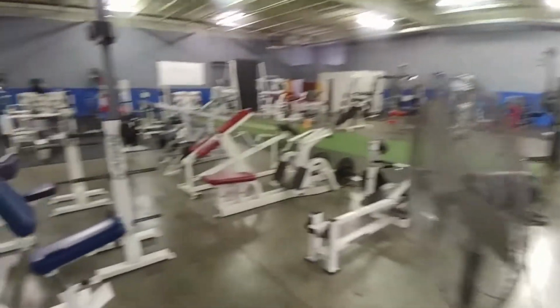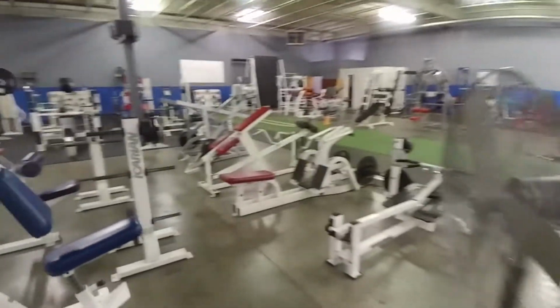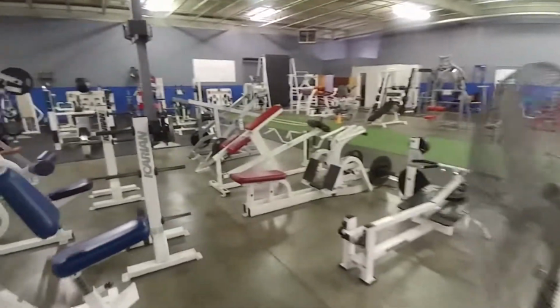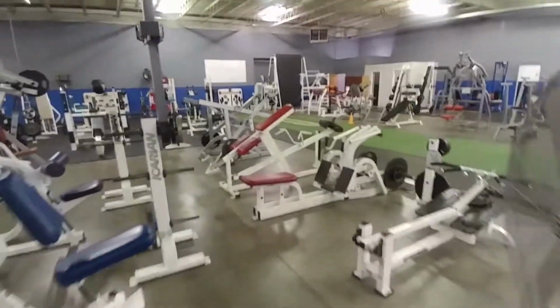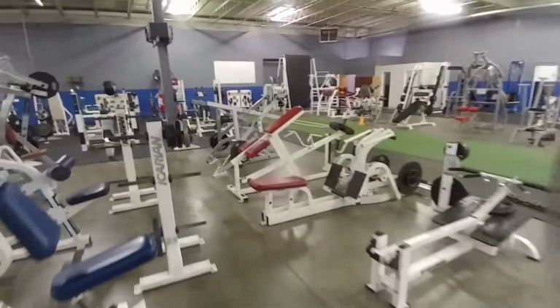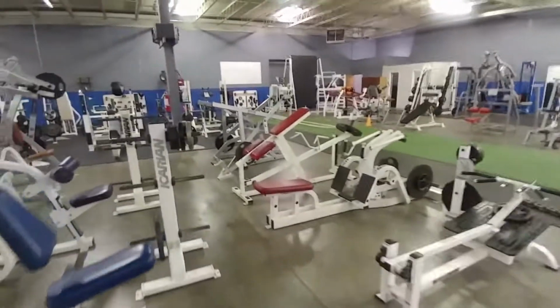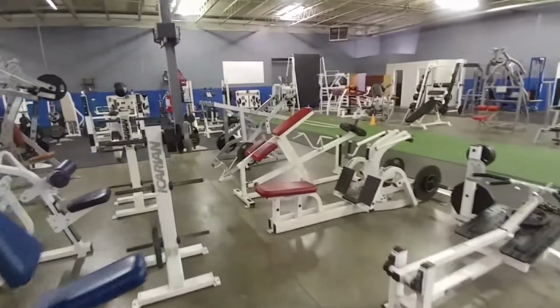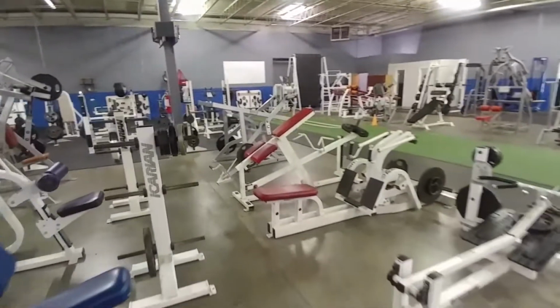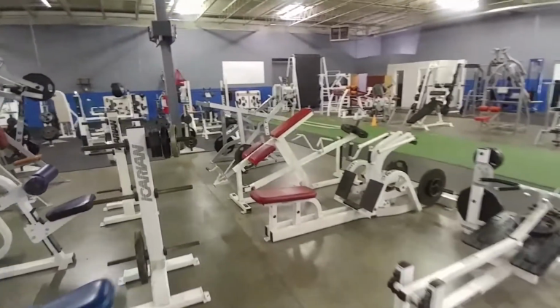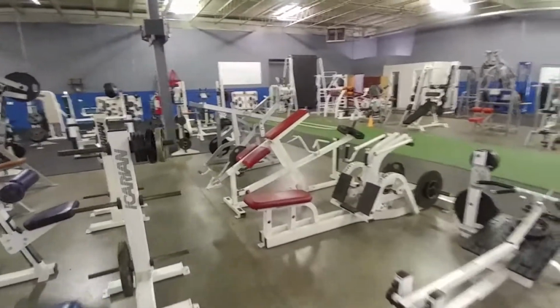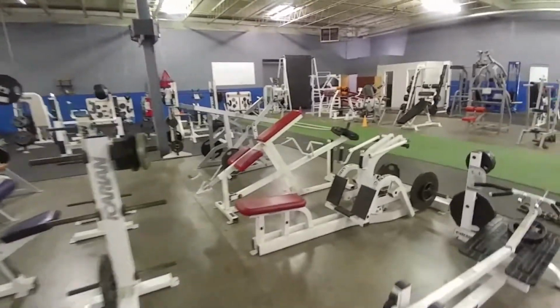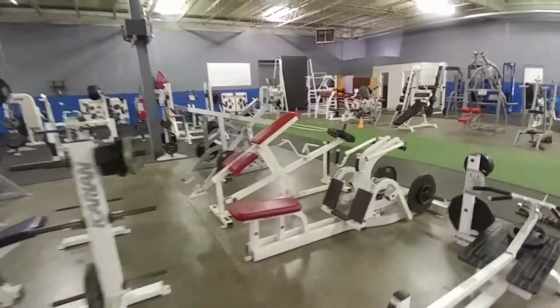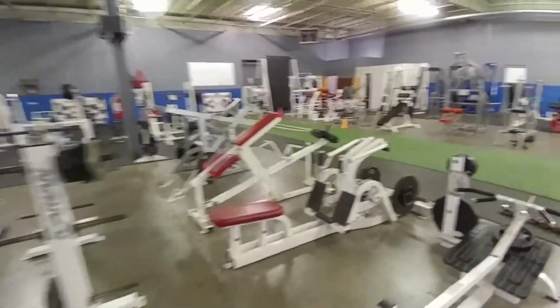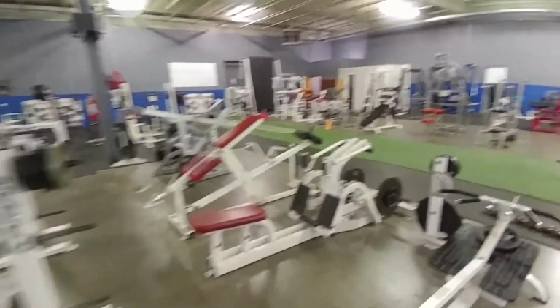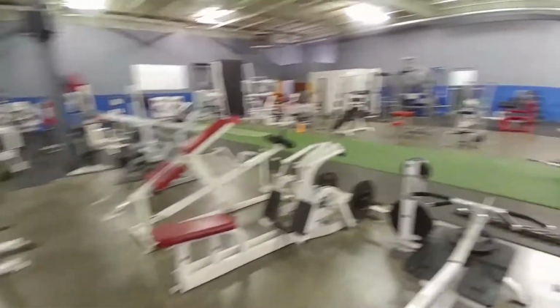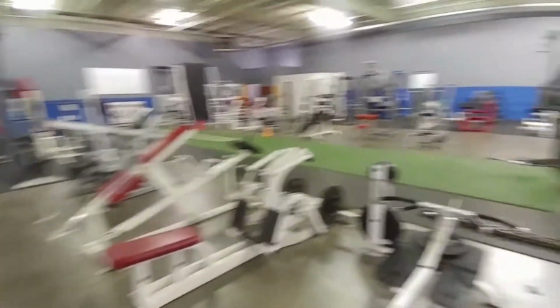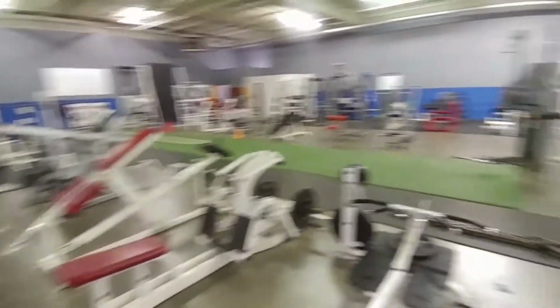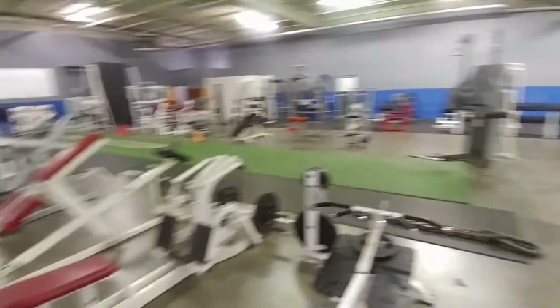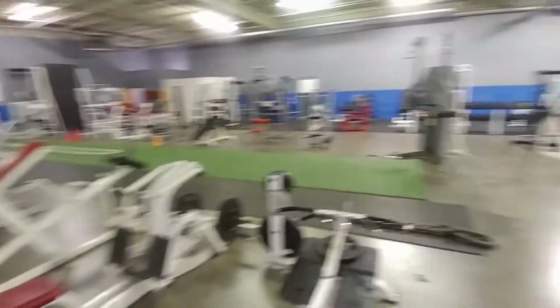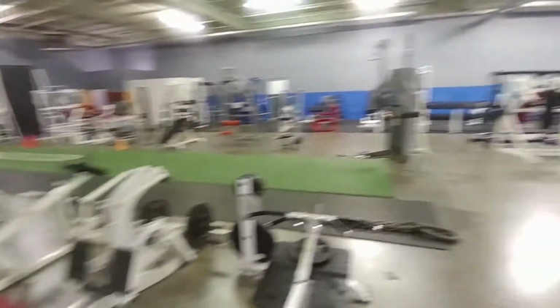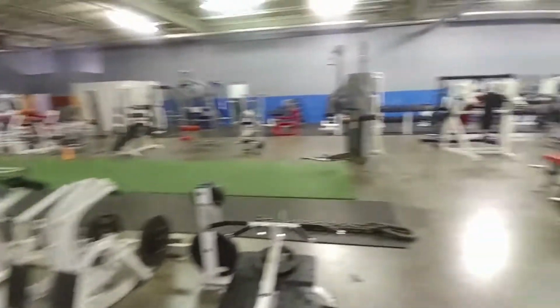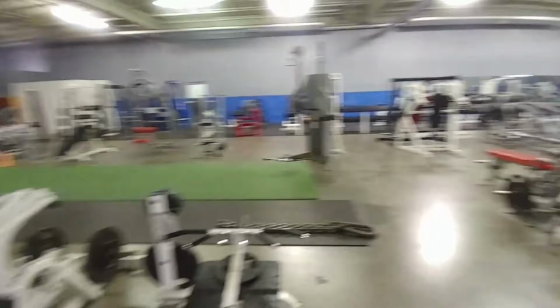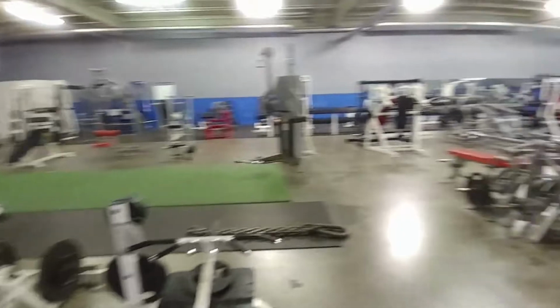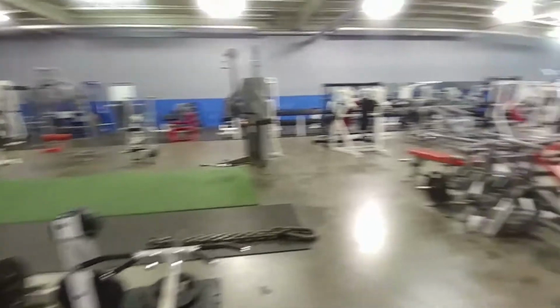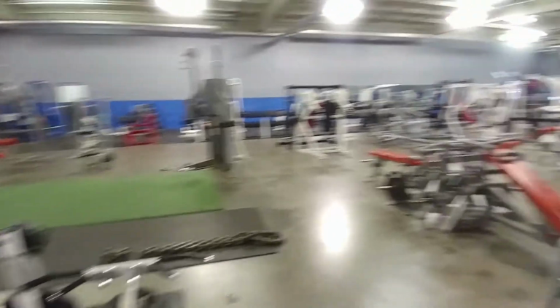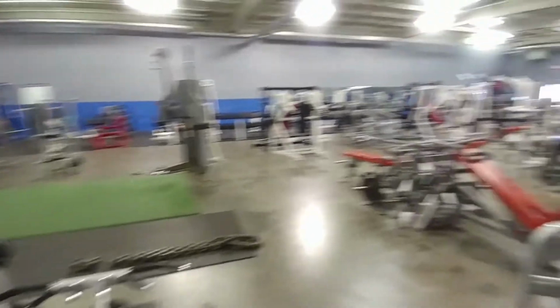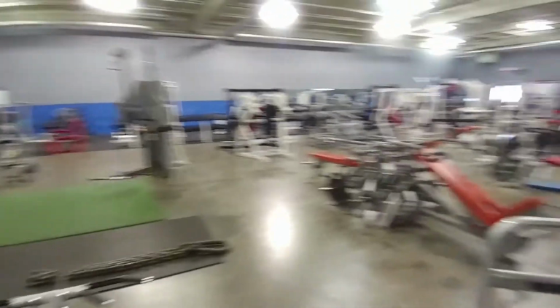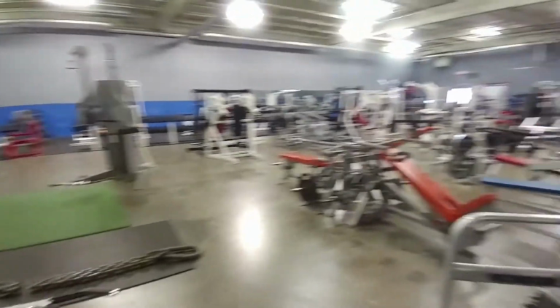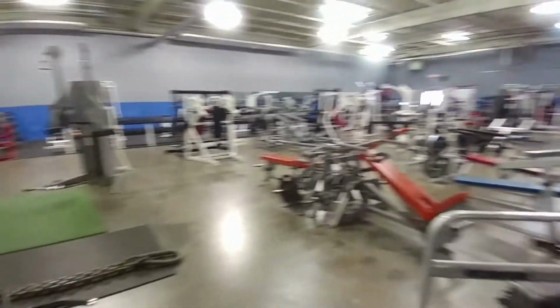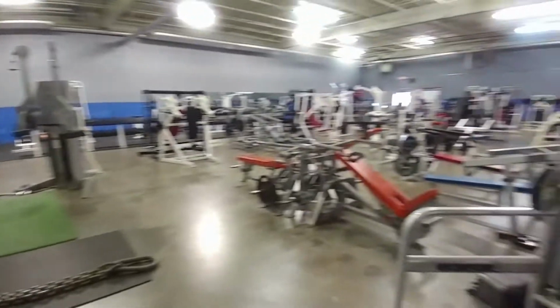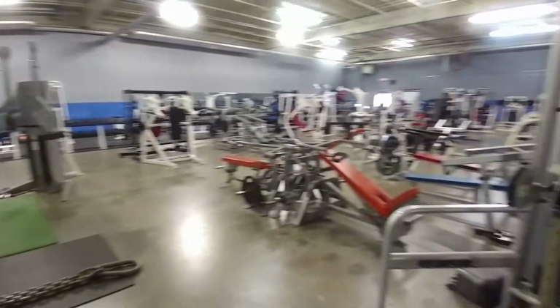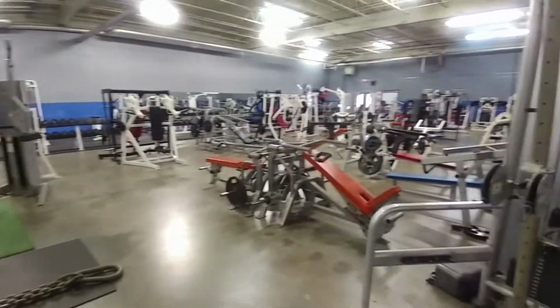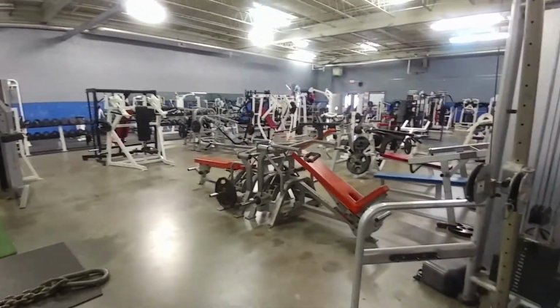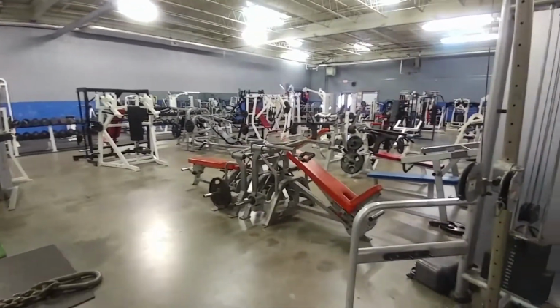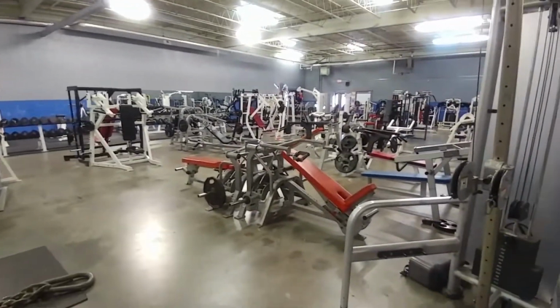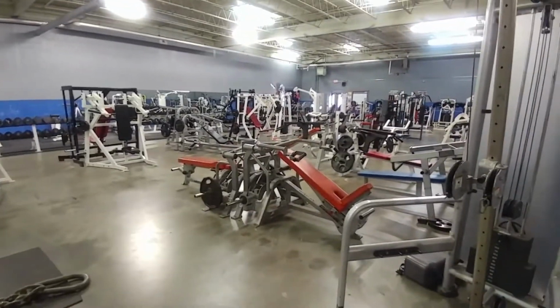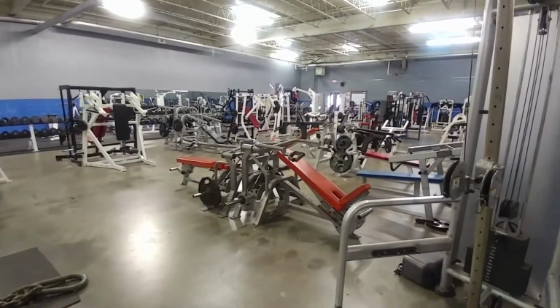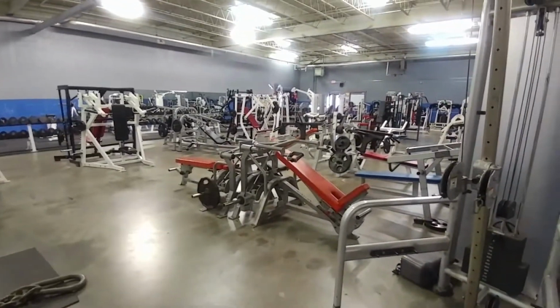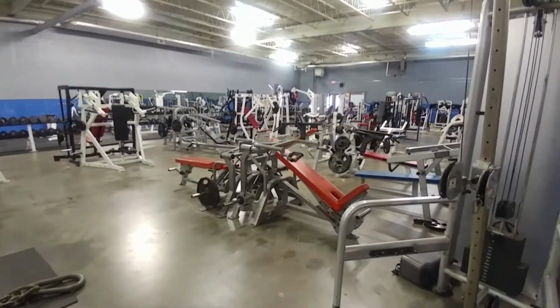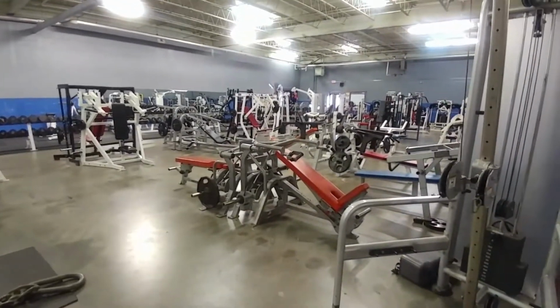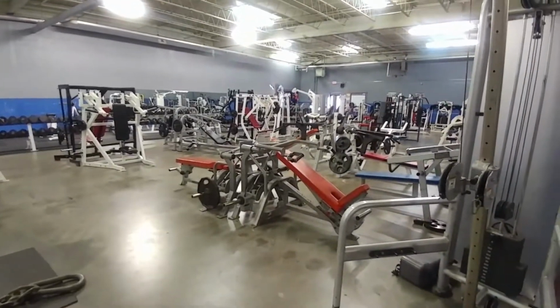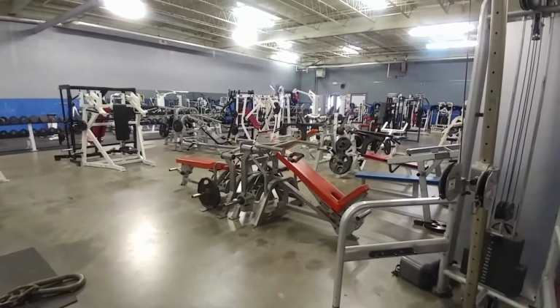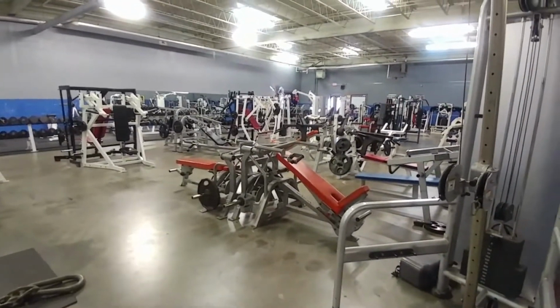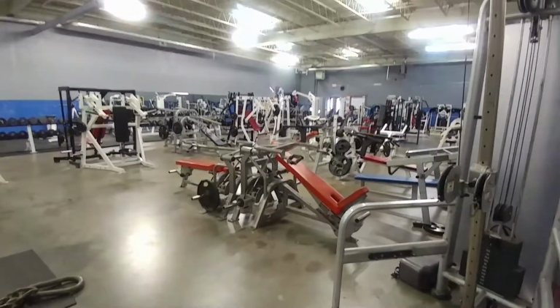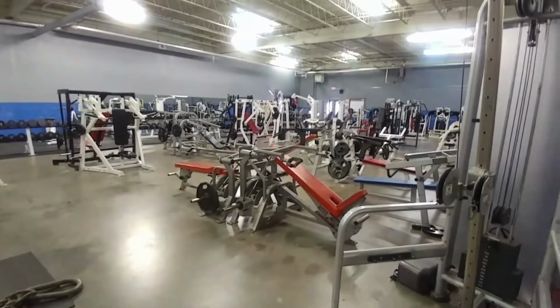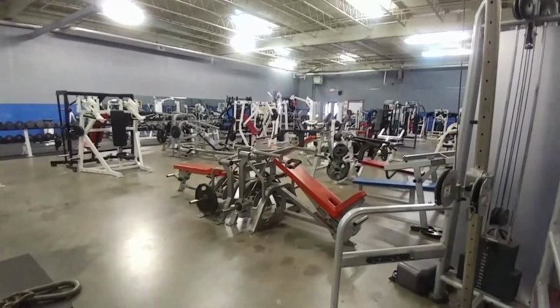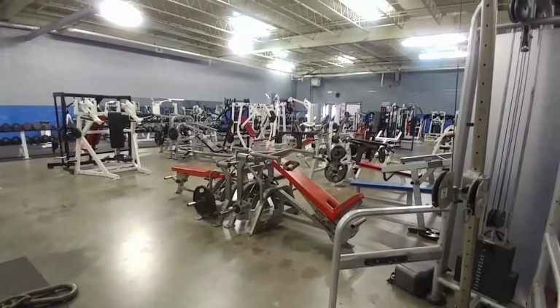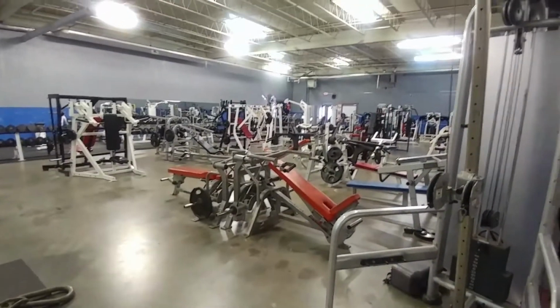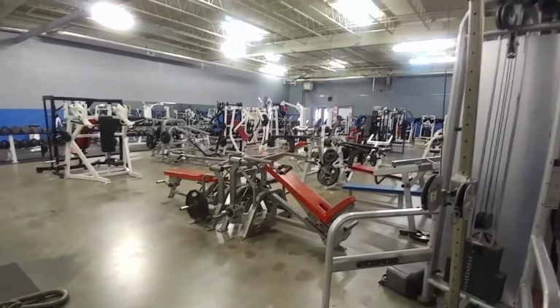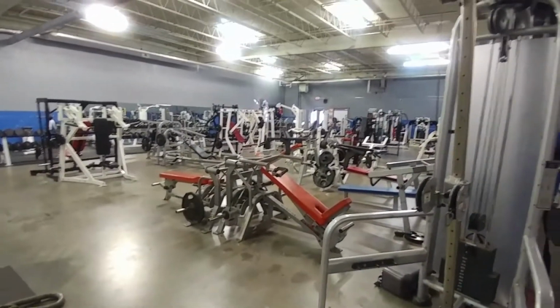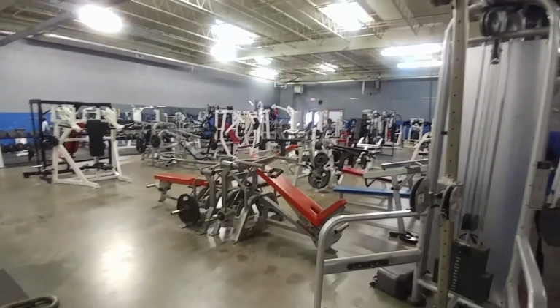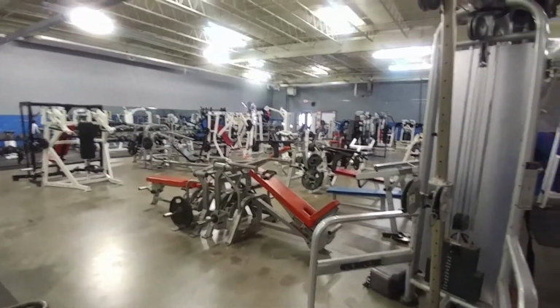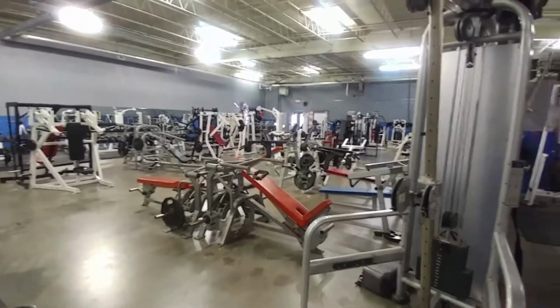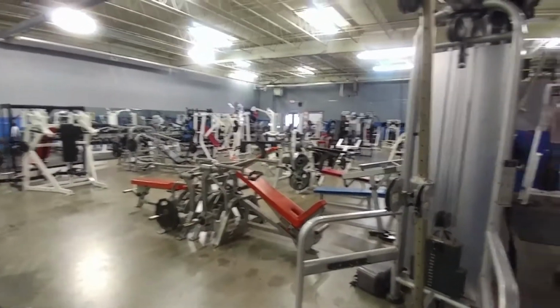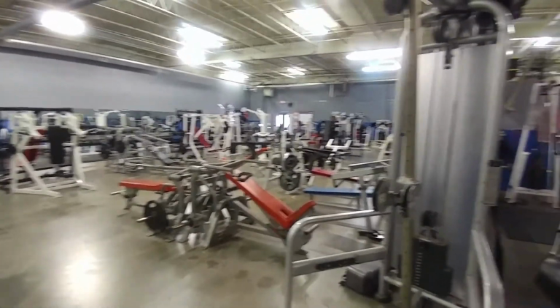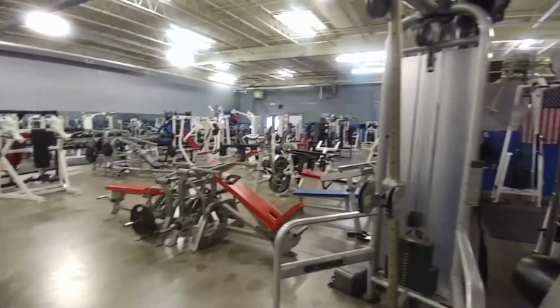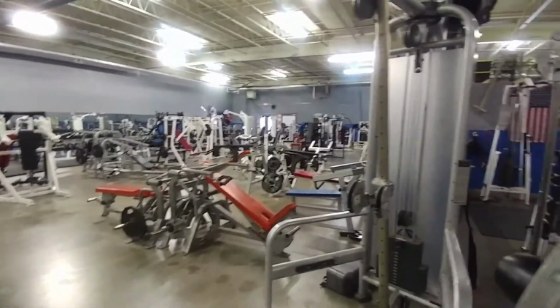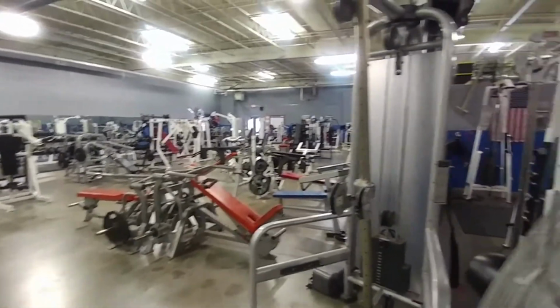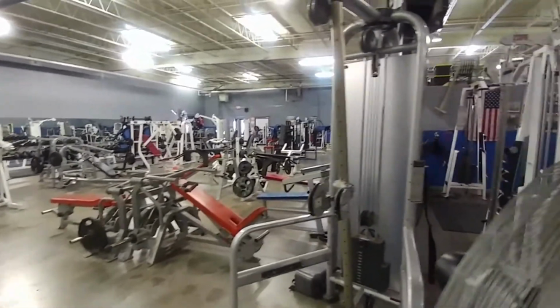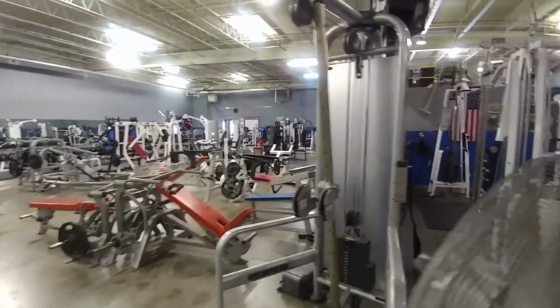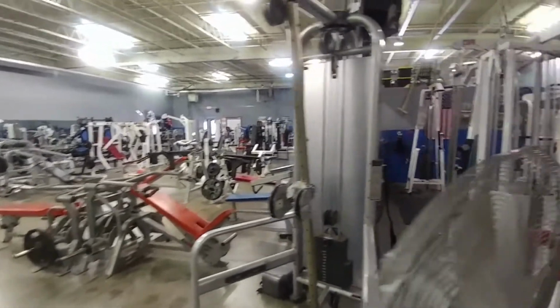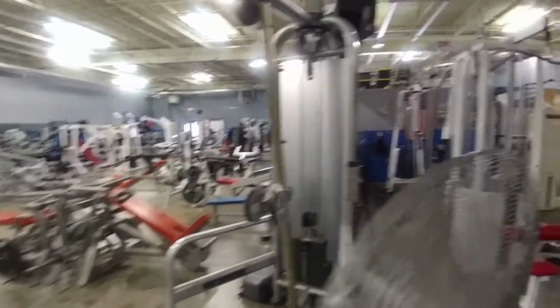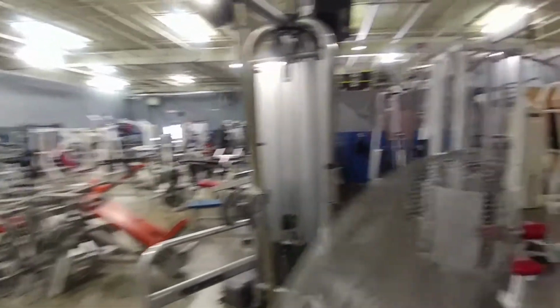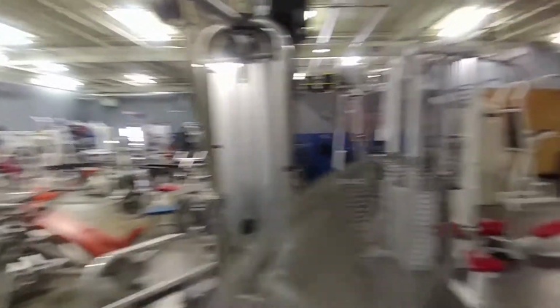So that's it, folks. That's a little view of what we got going on. Kajak's Gym, Gibsonville, North Carolina.